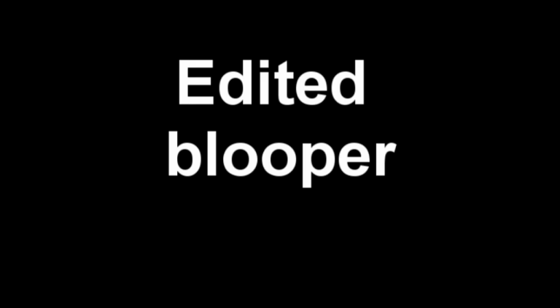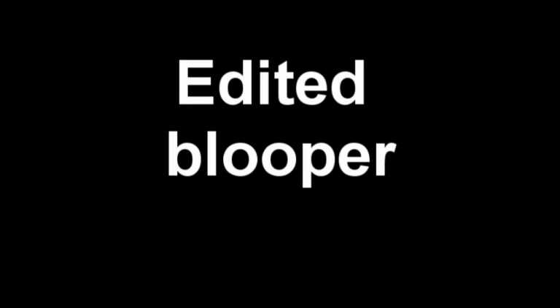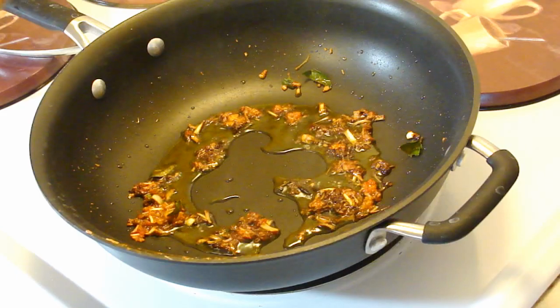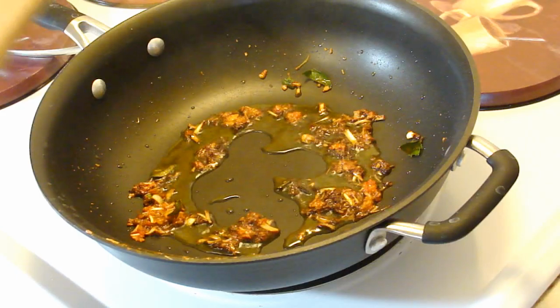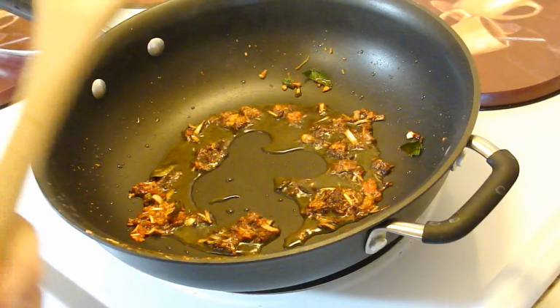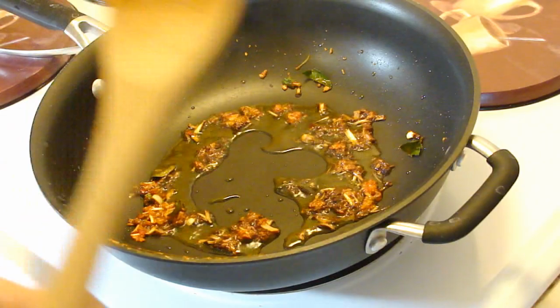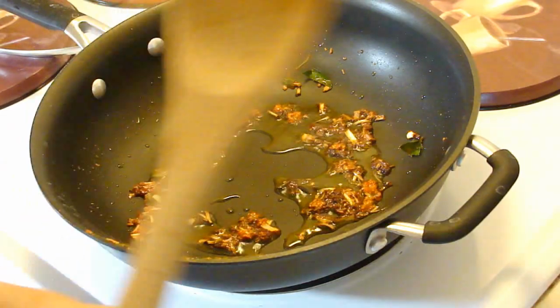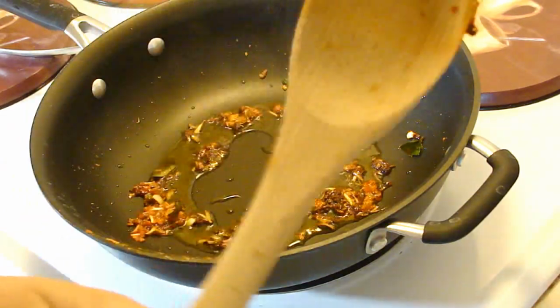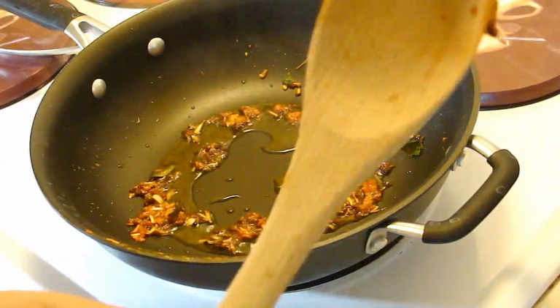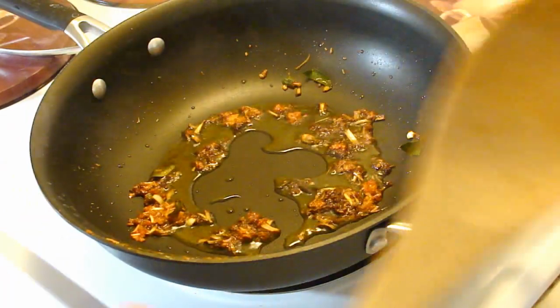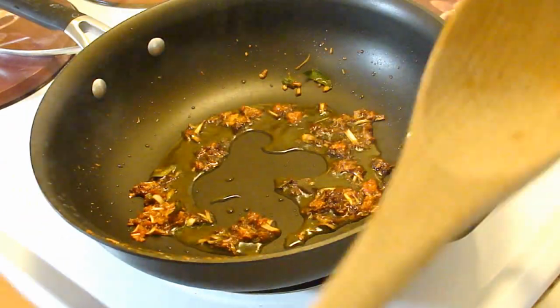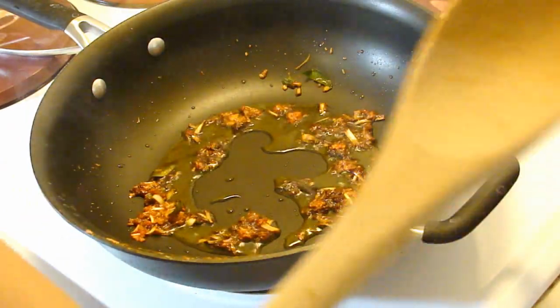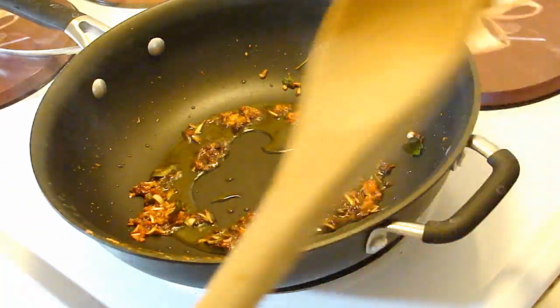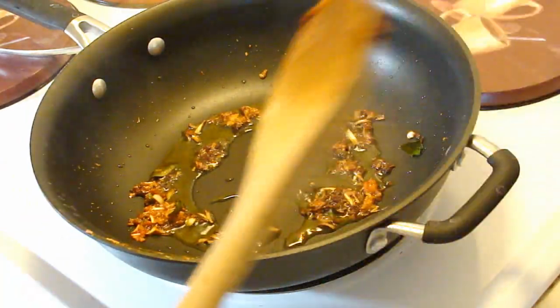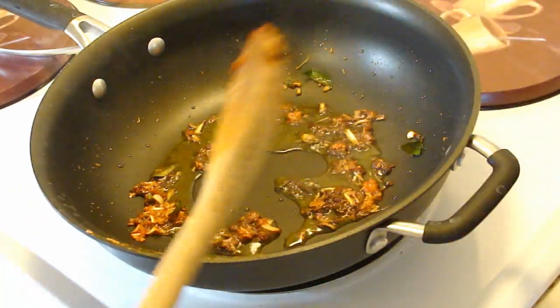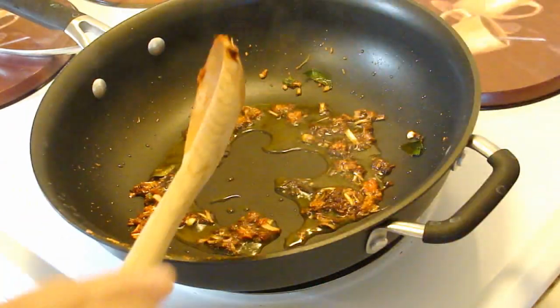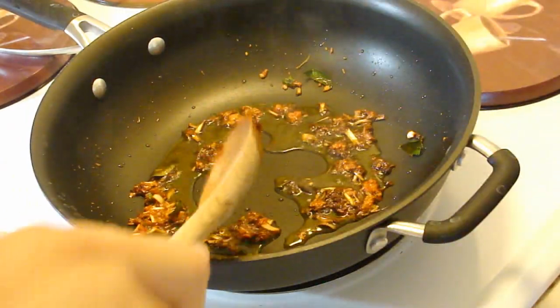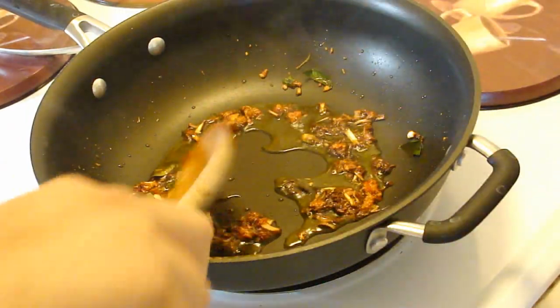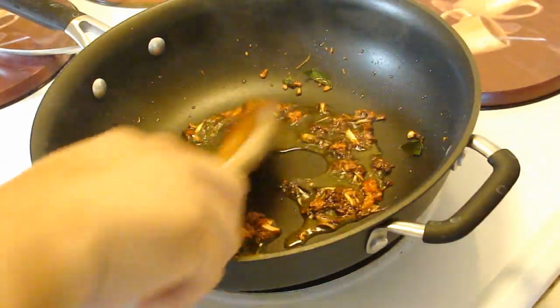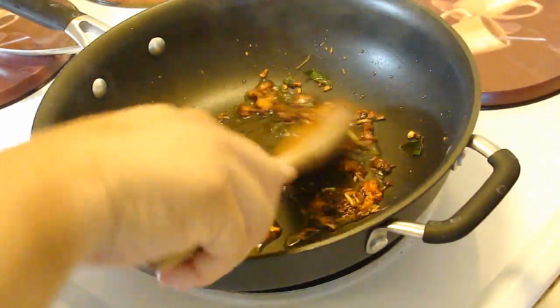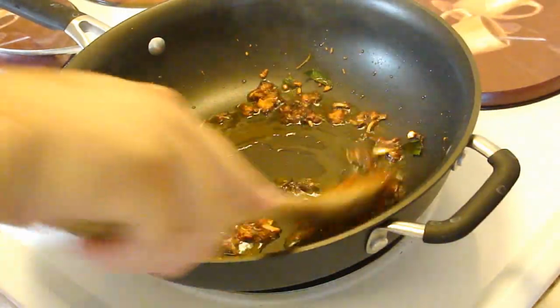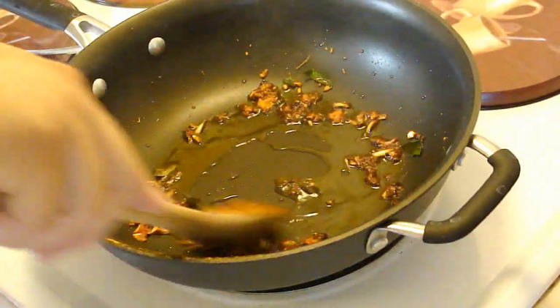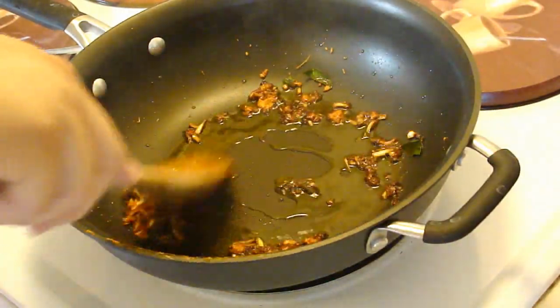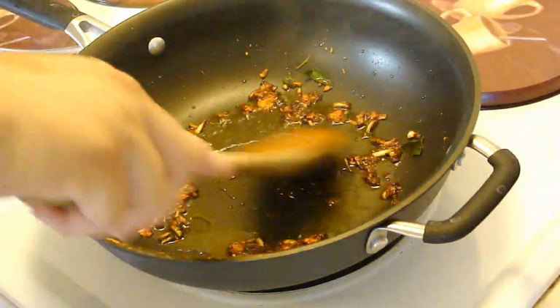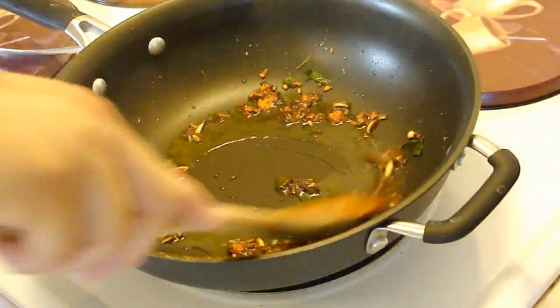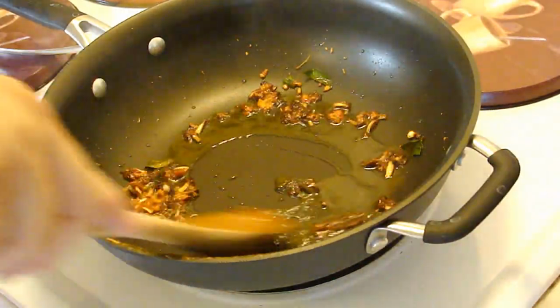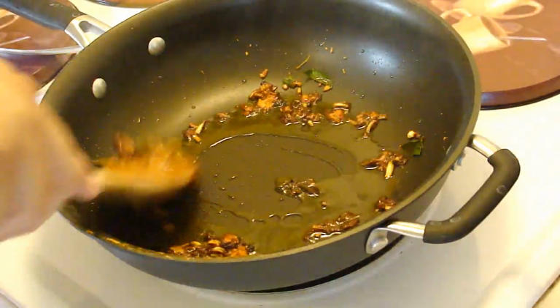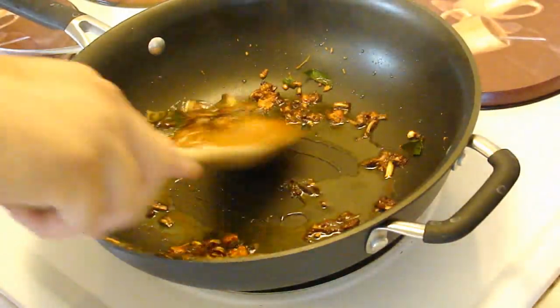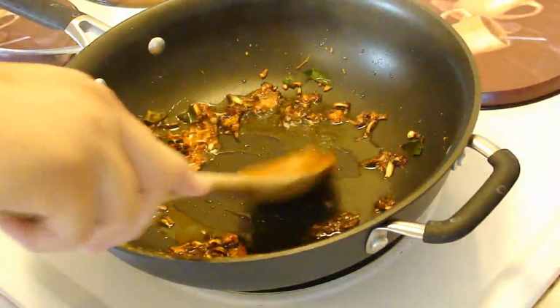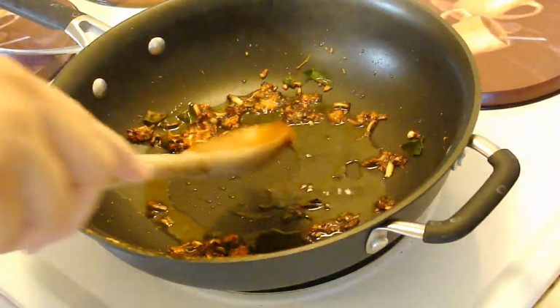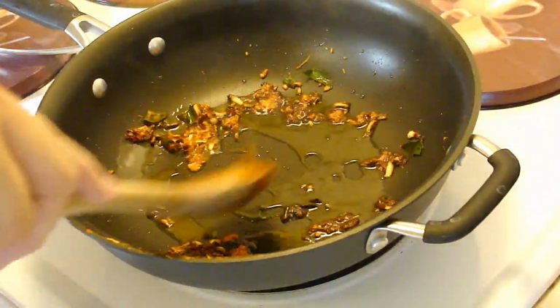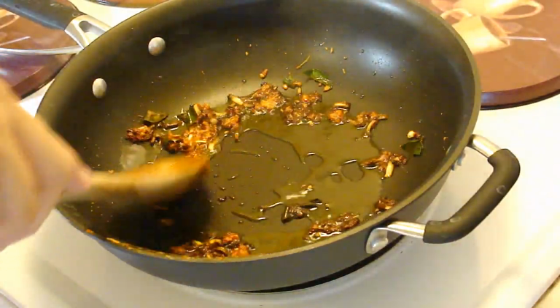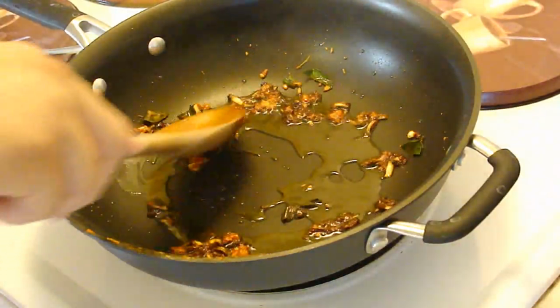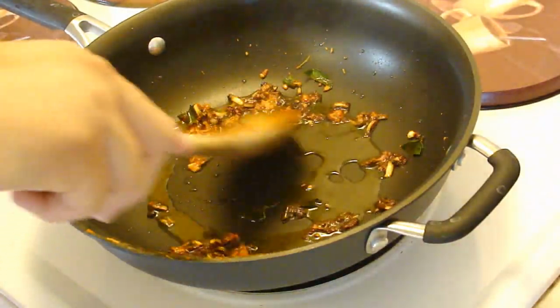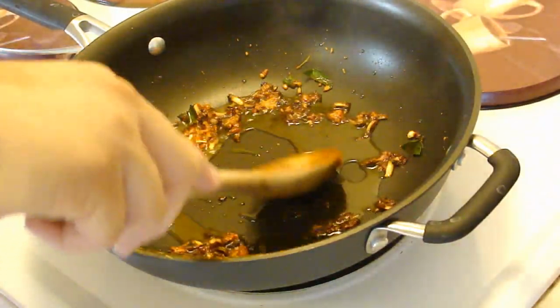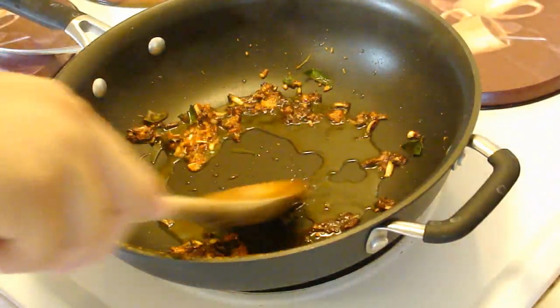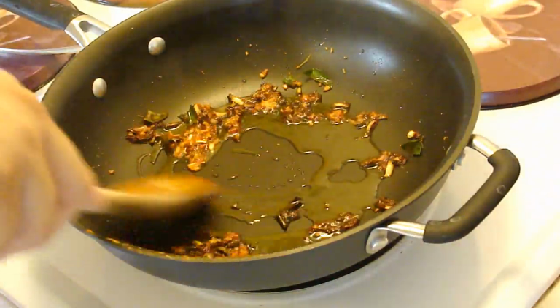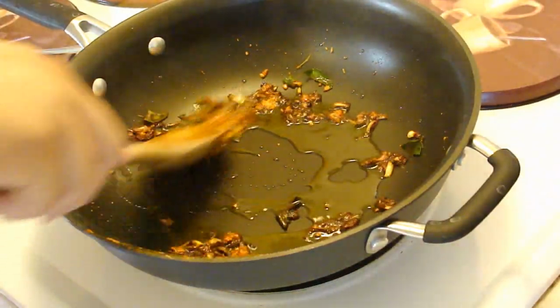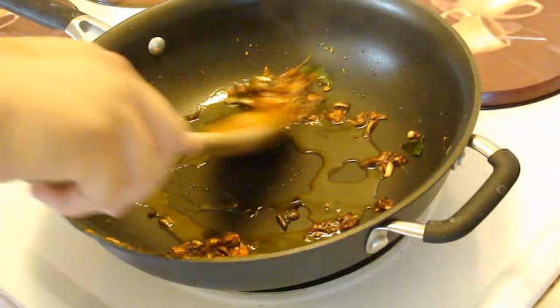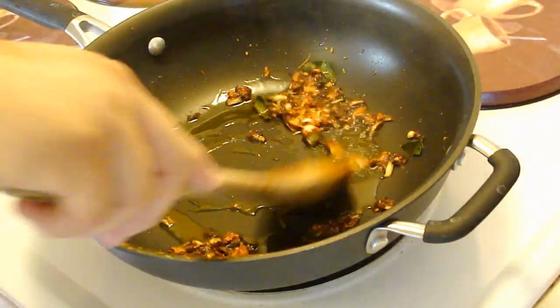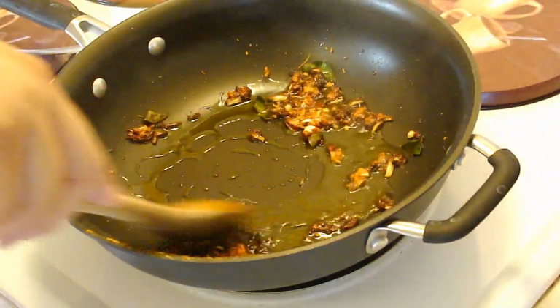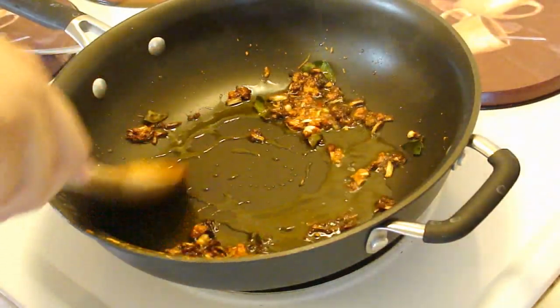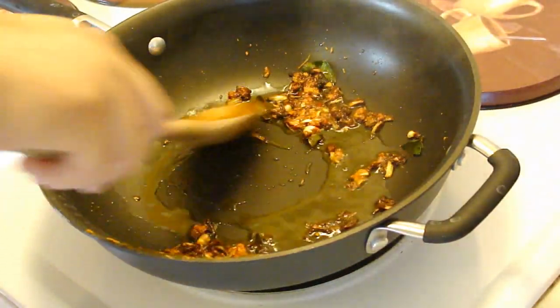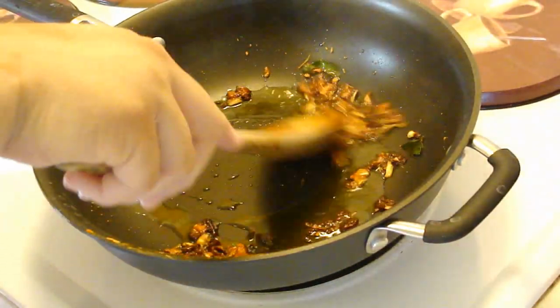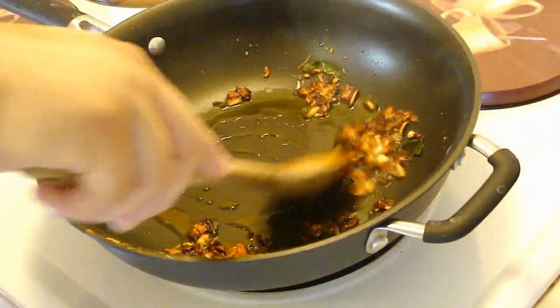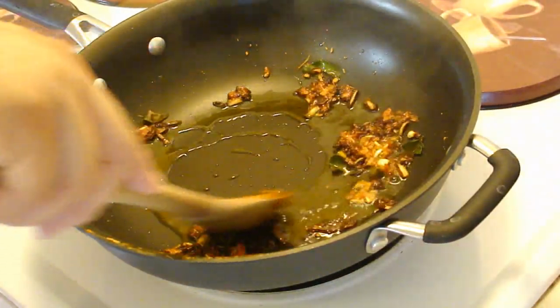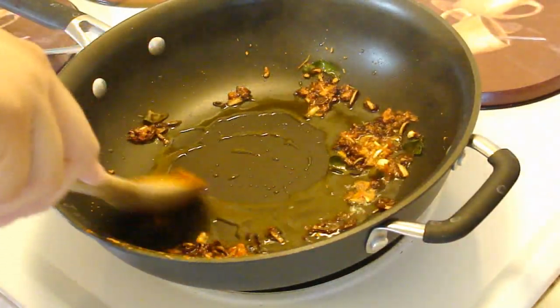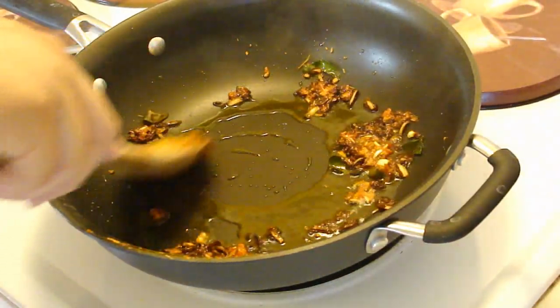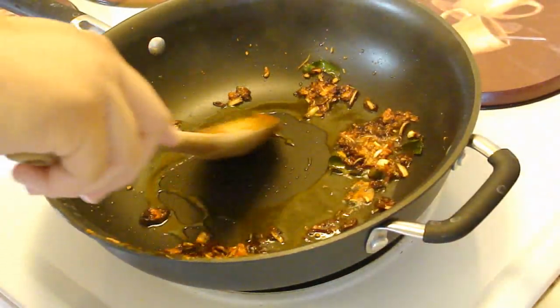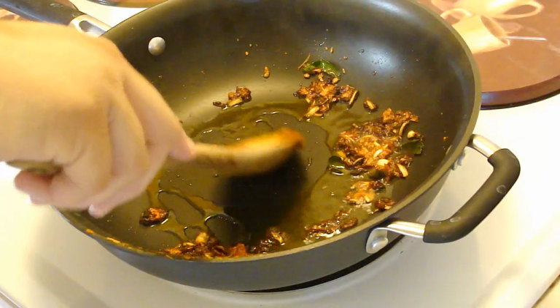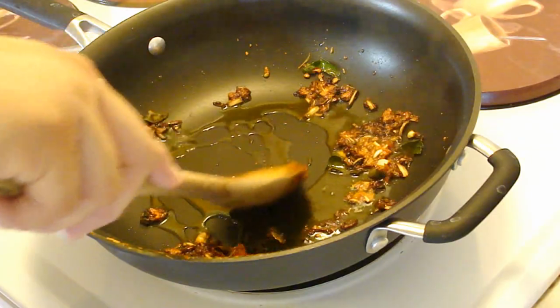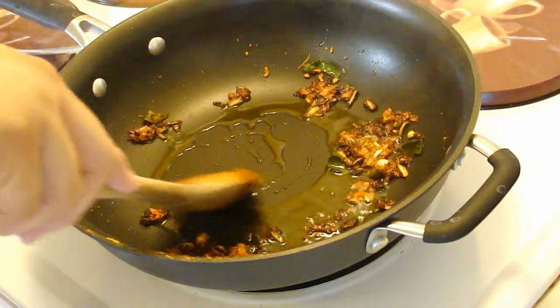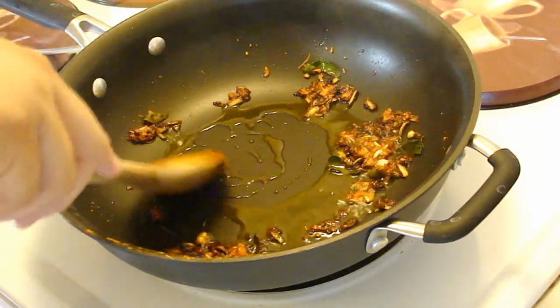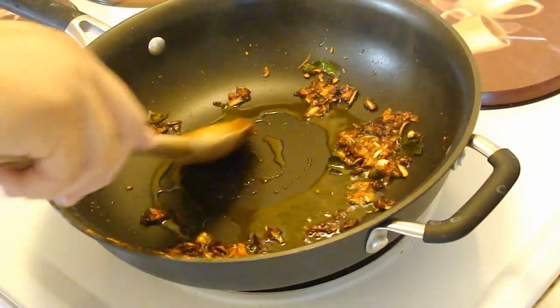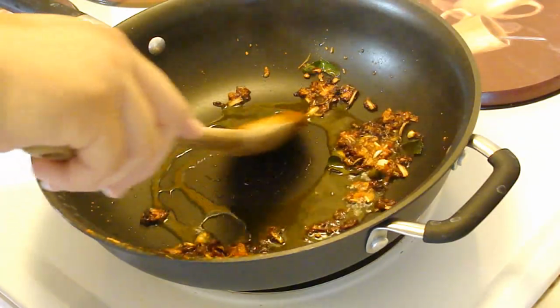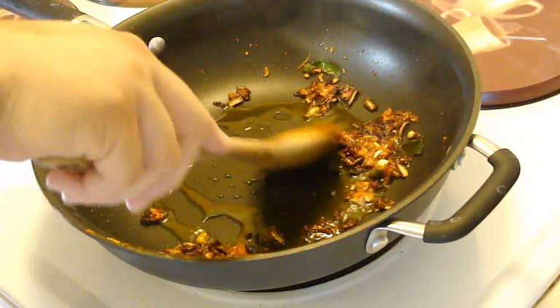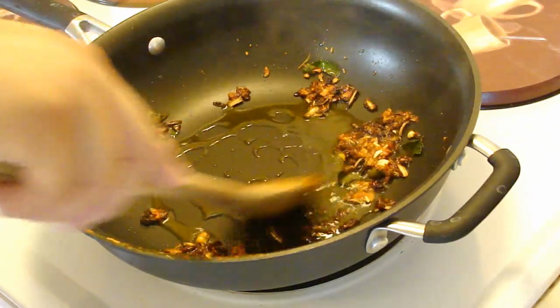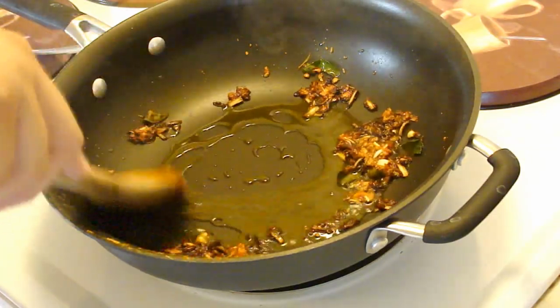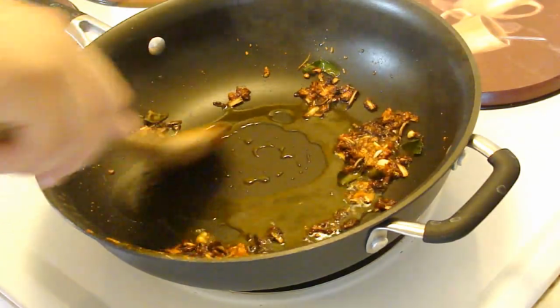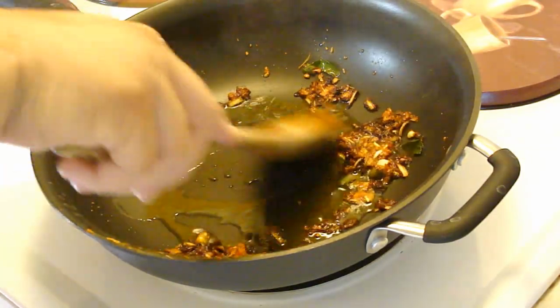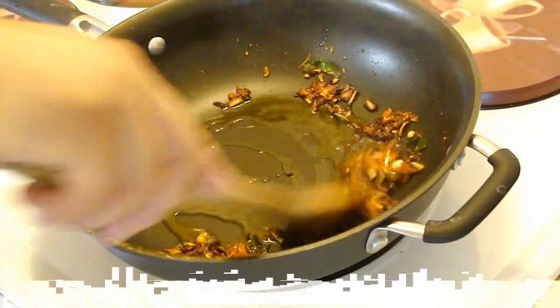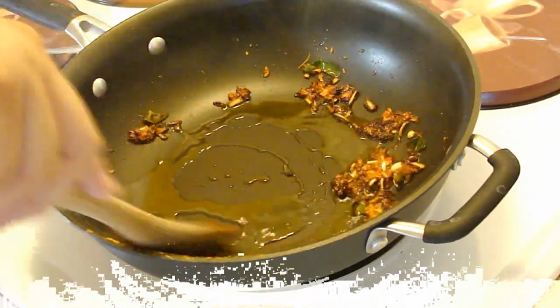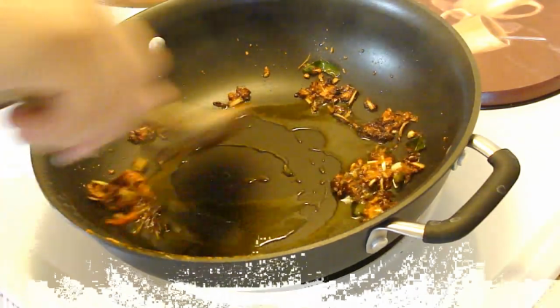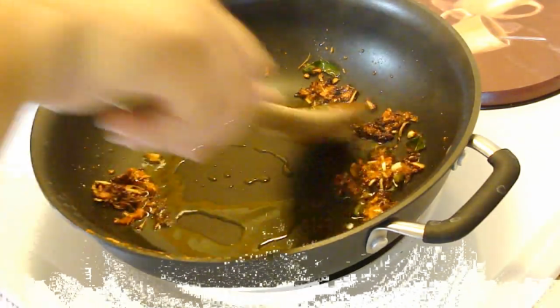I did turn down the heat just a tiny bit on the stove.